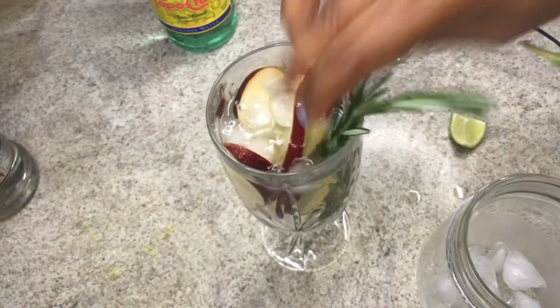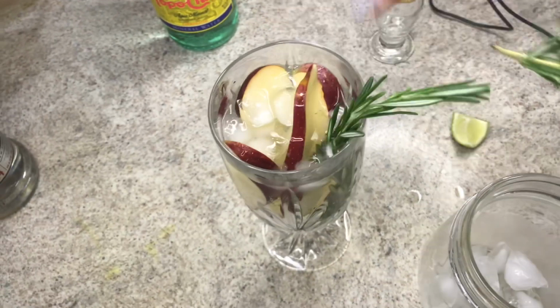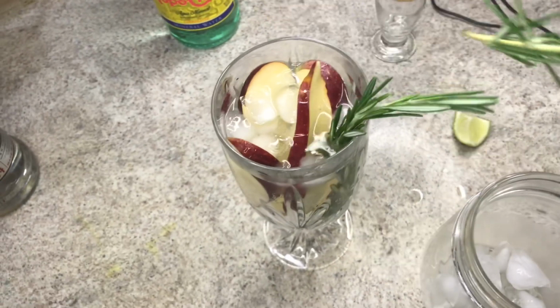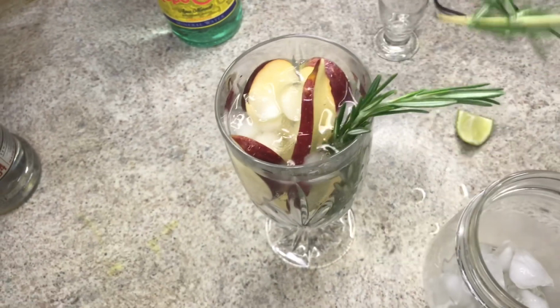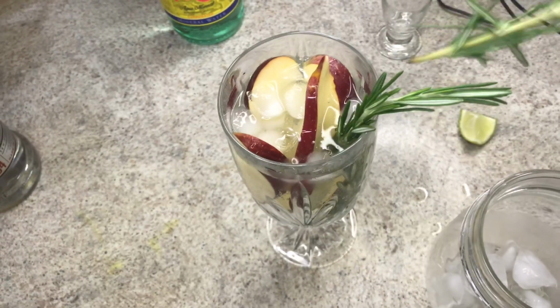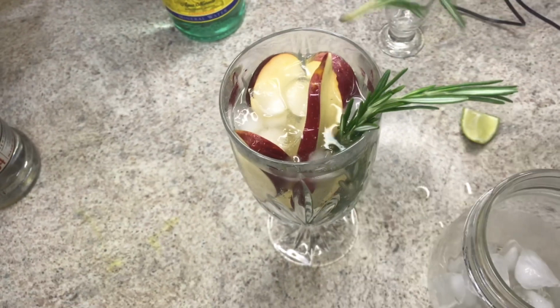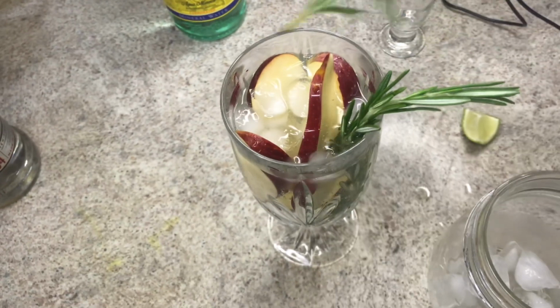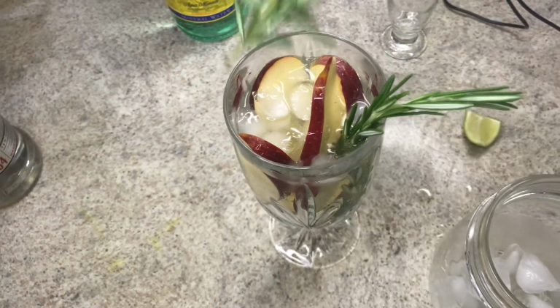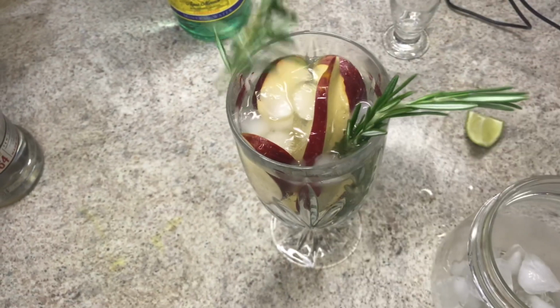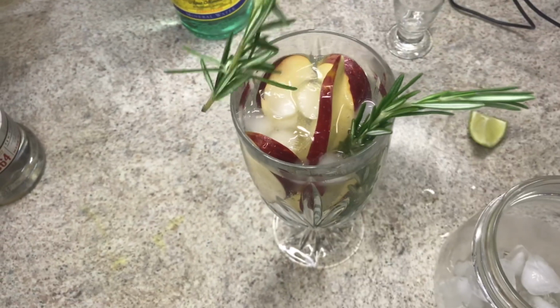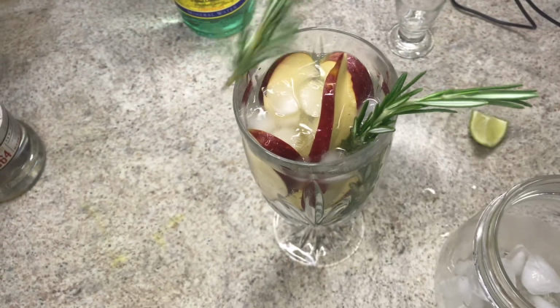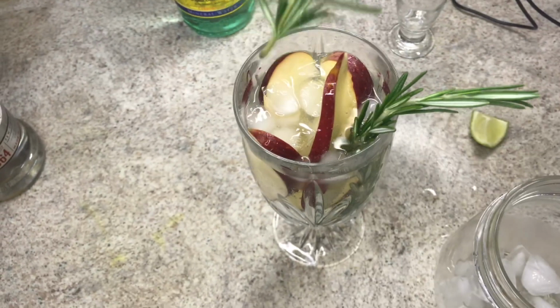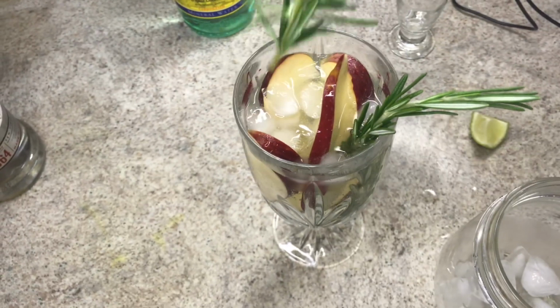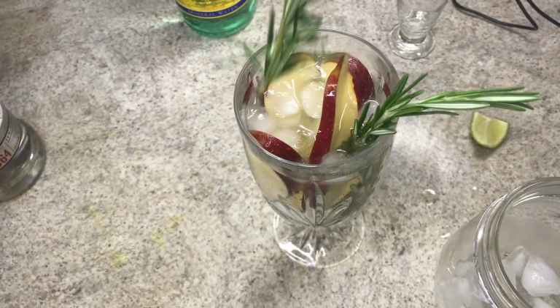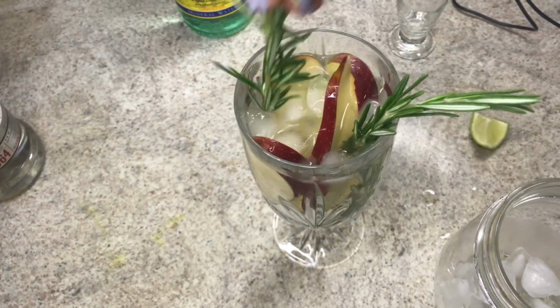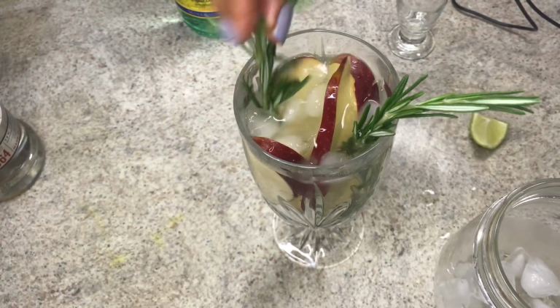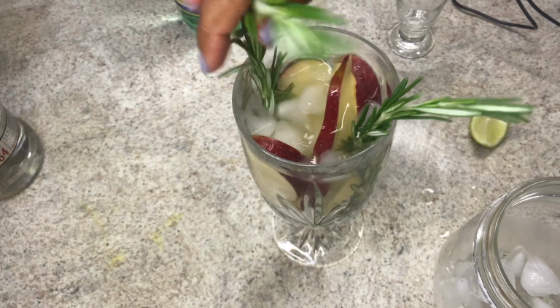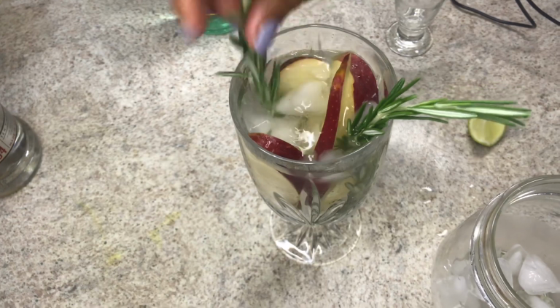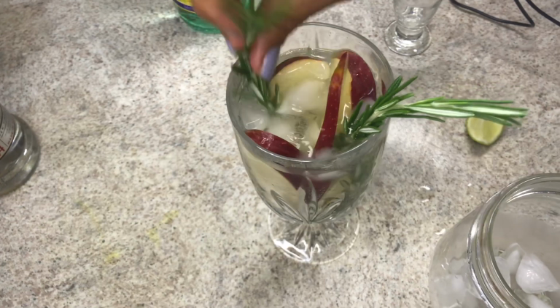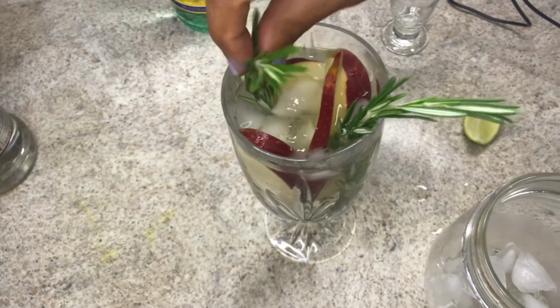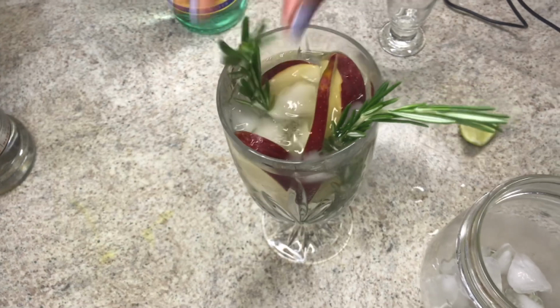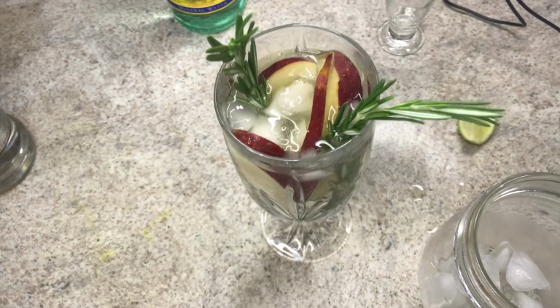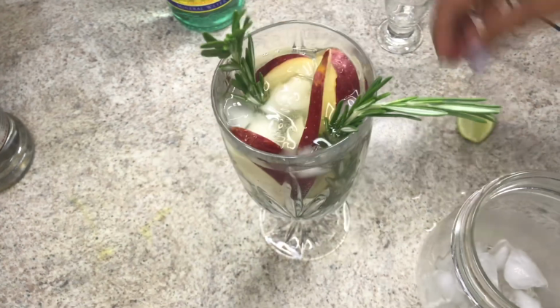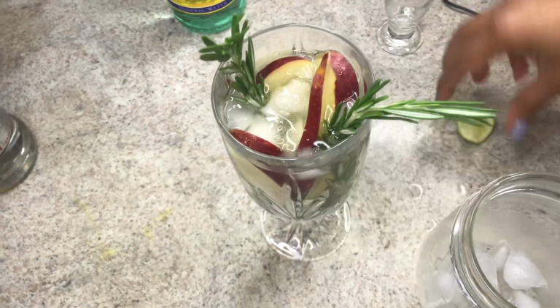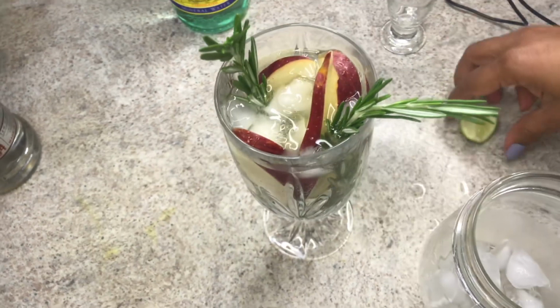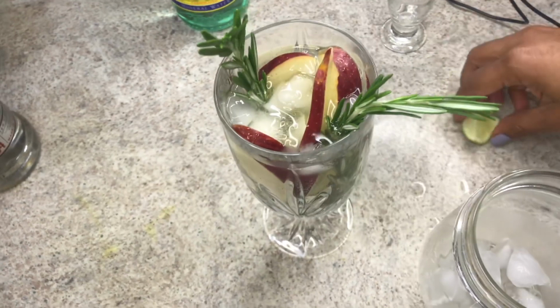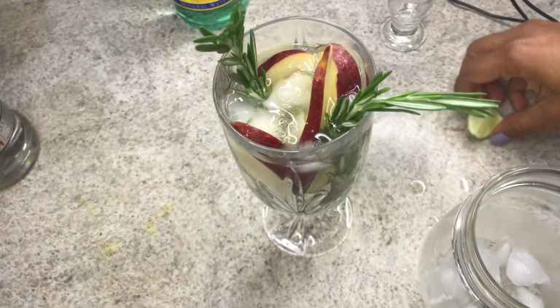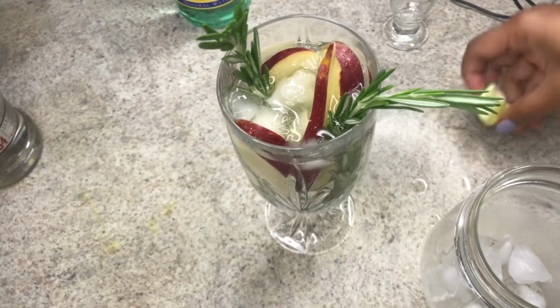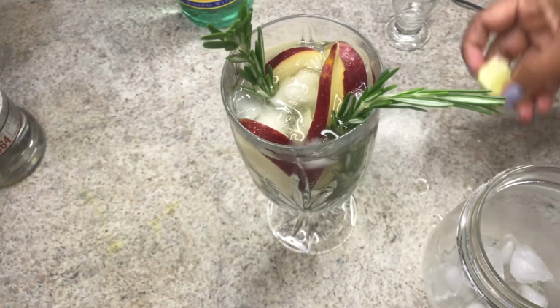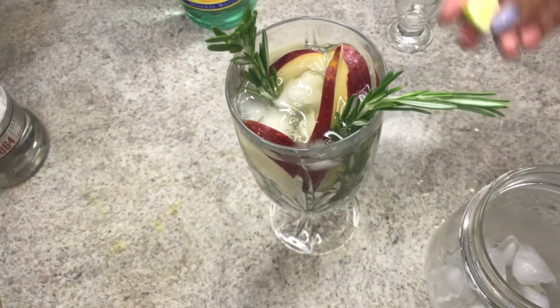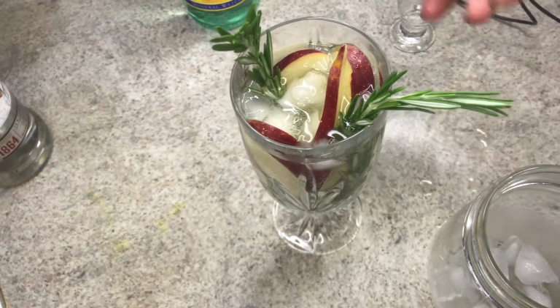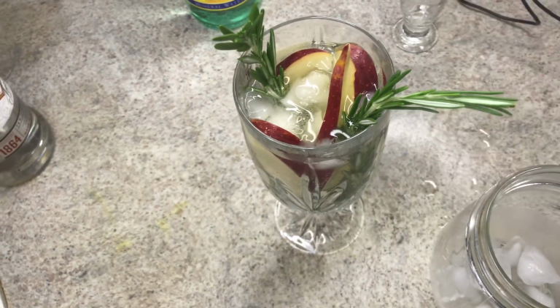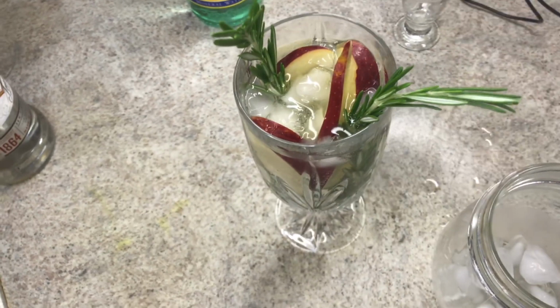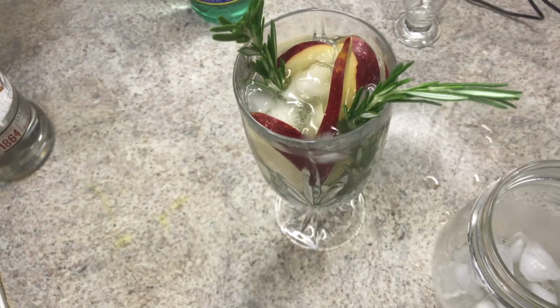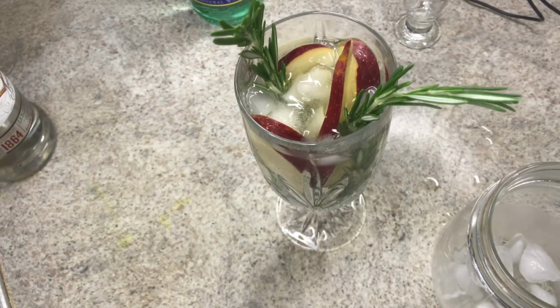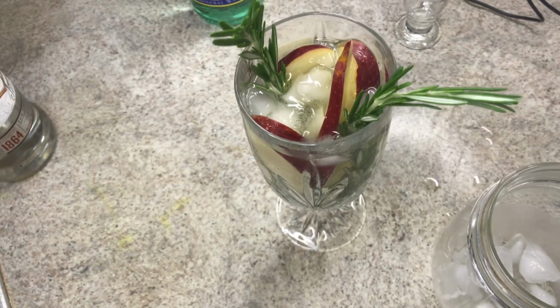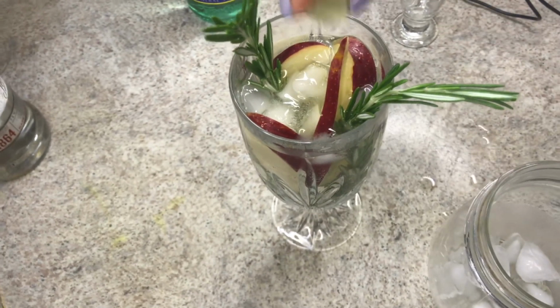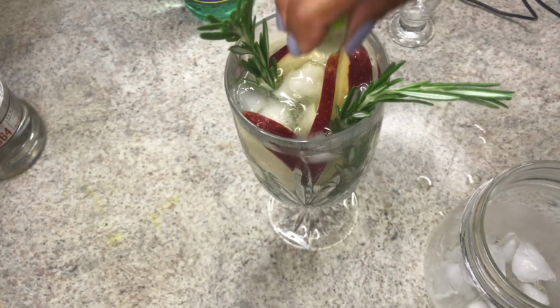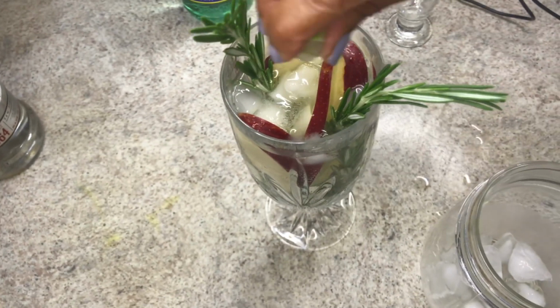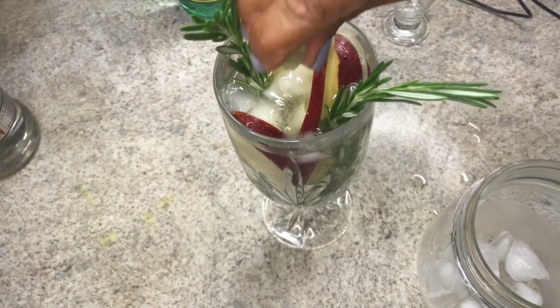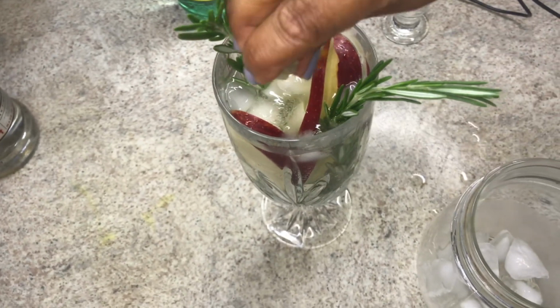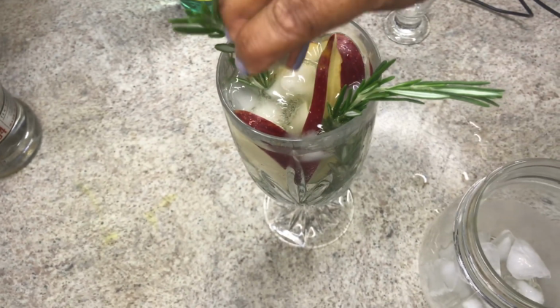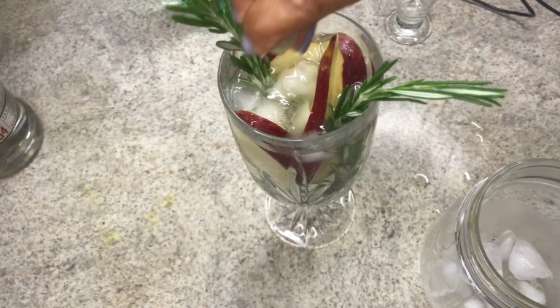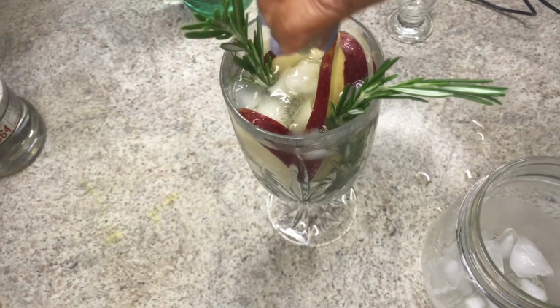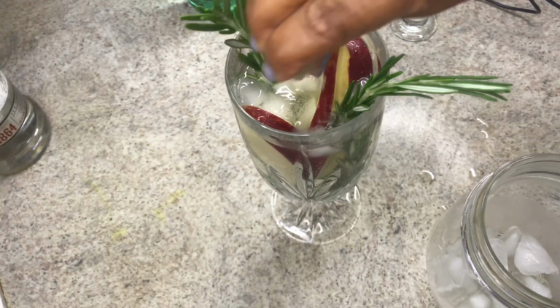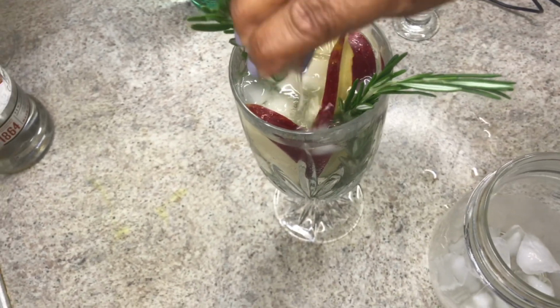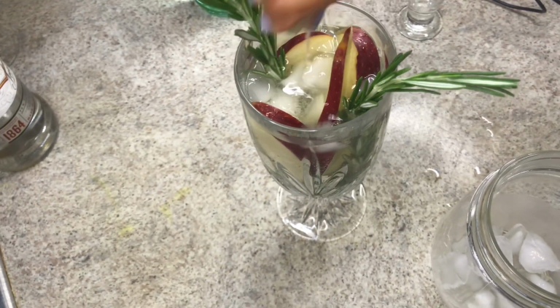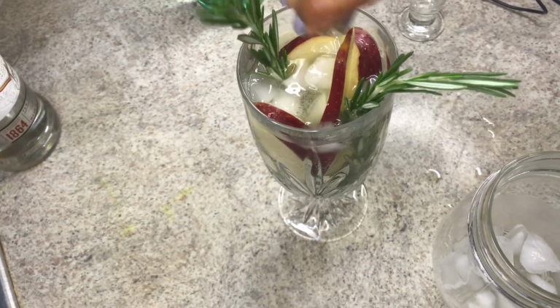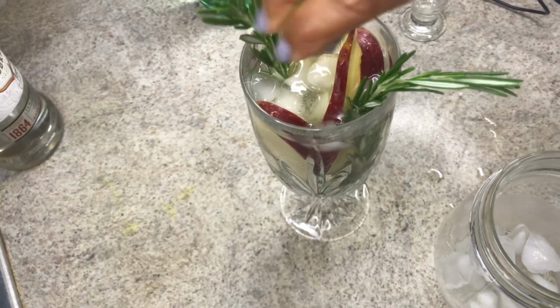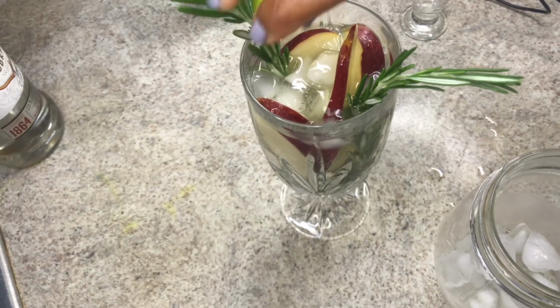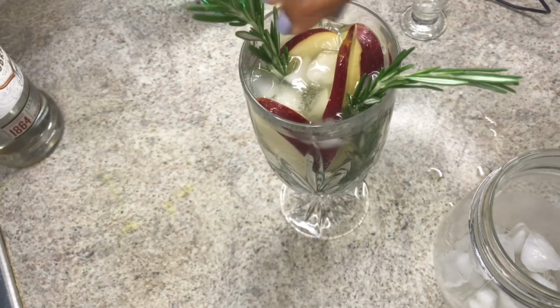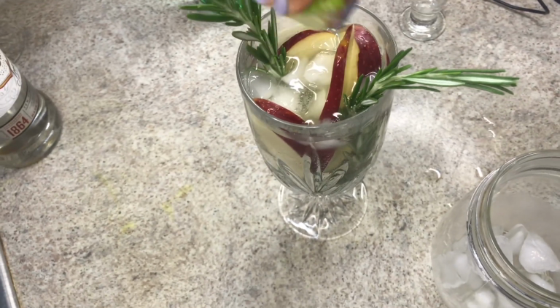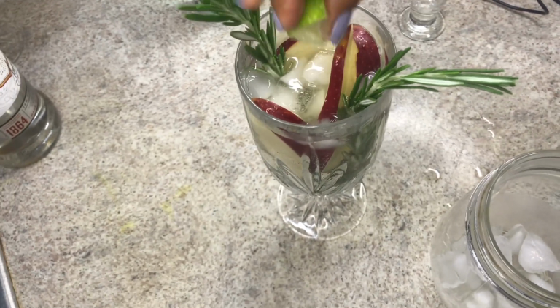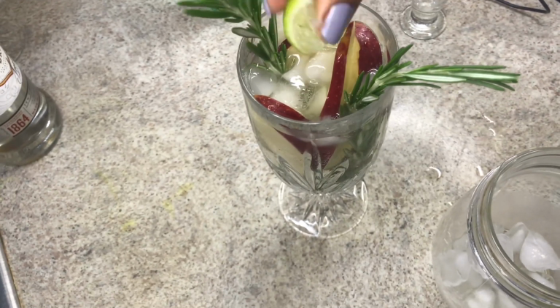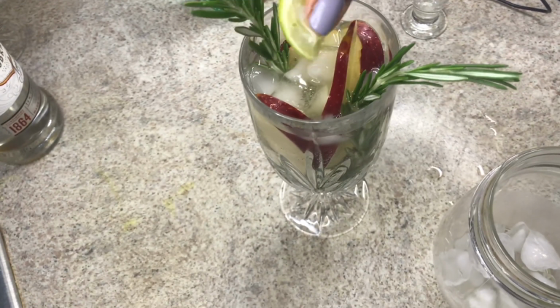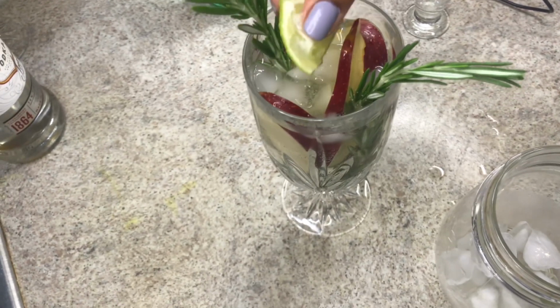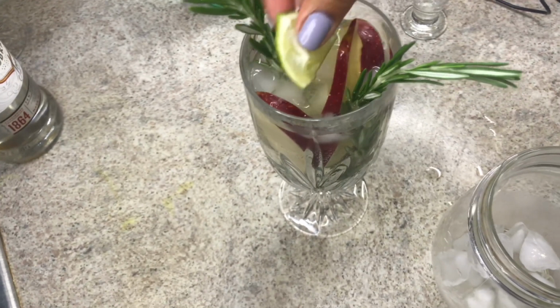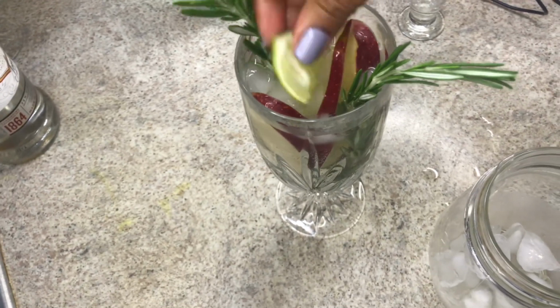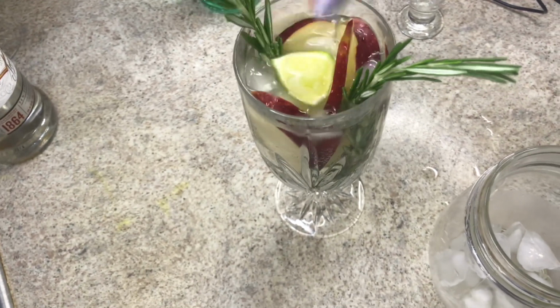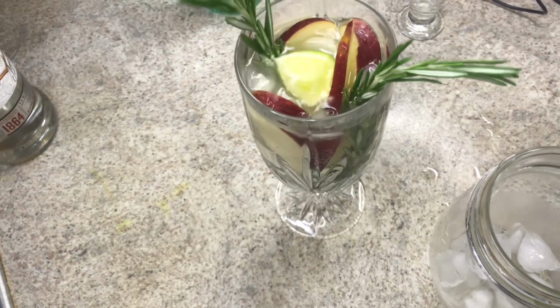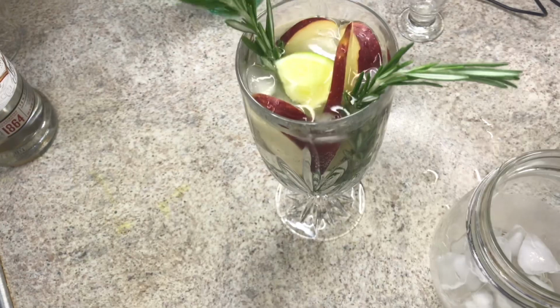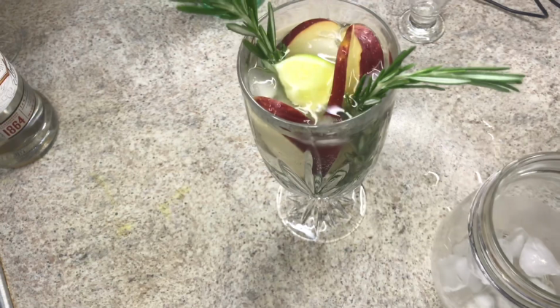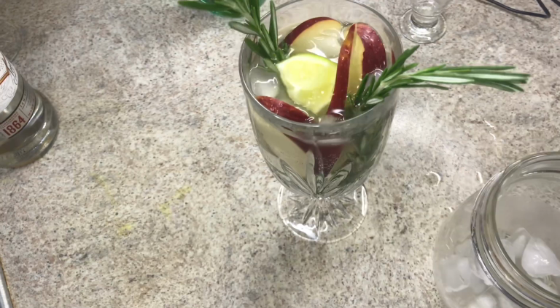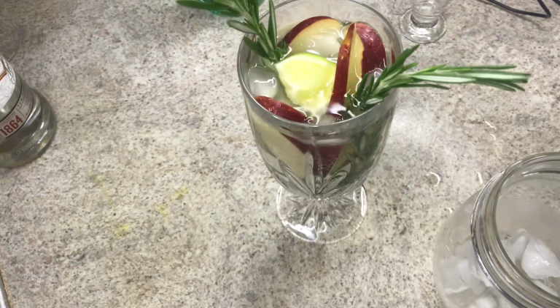Then I'm going to squeeze the lime and put the rest of the lime in here.